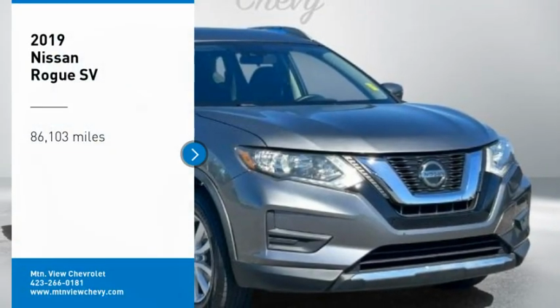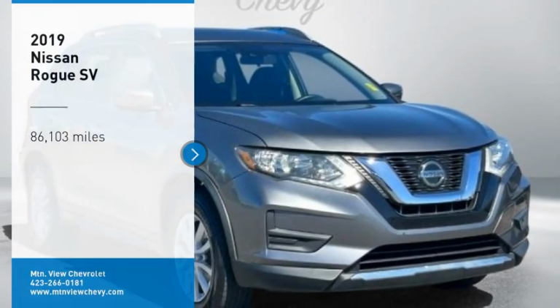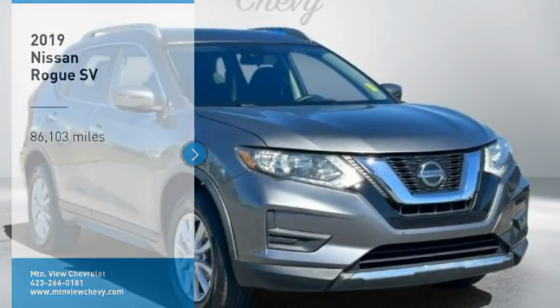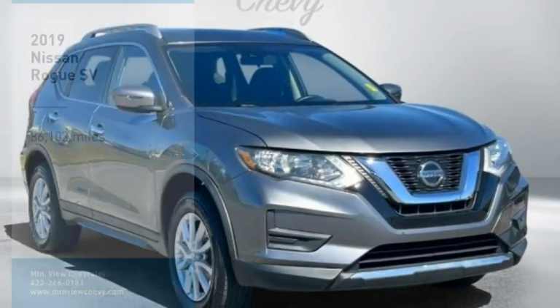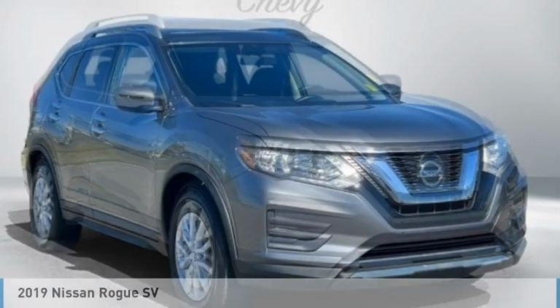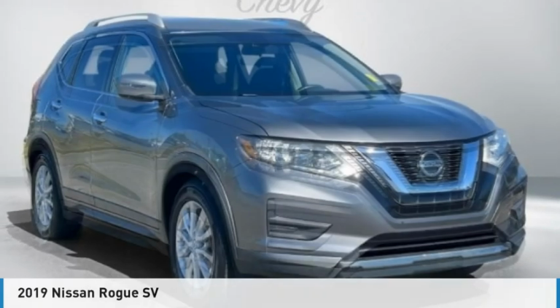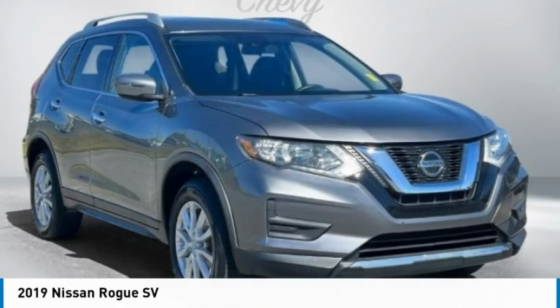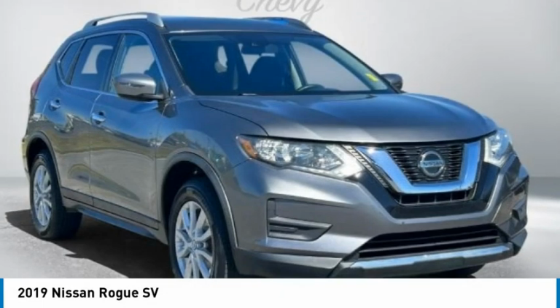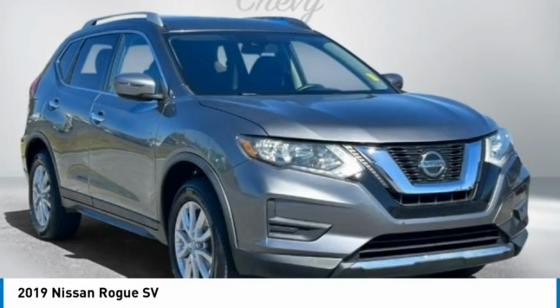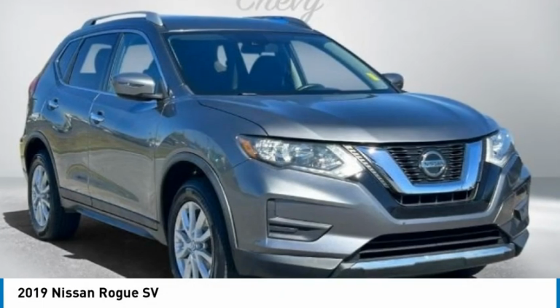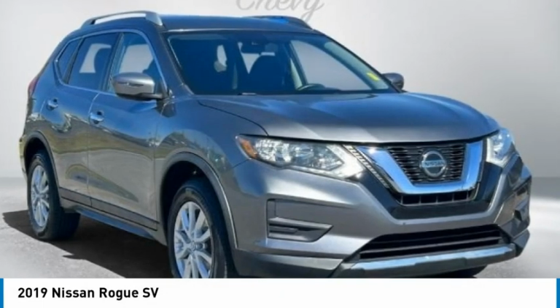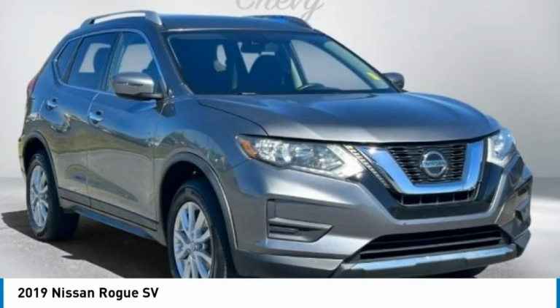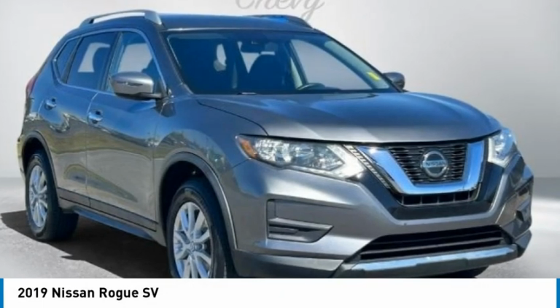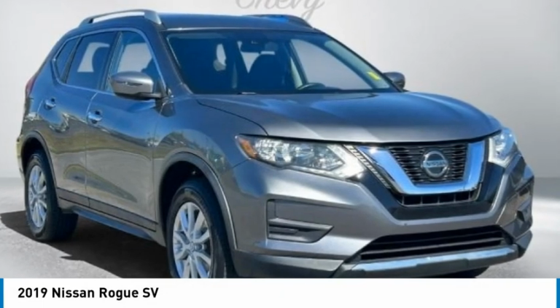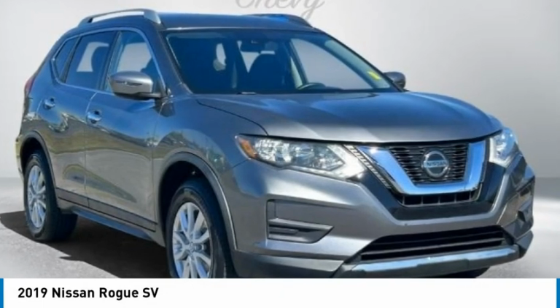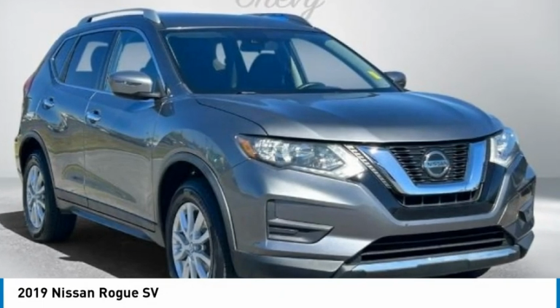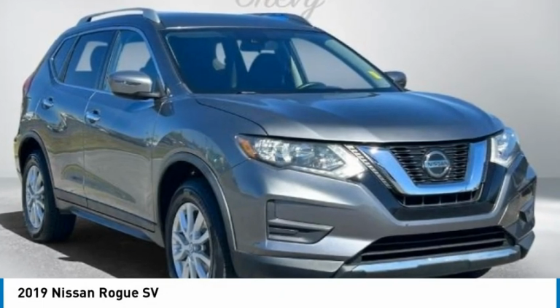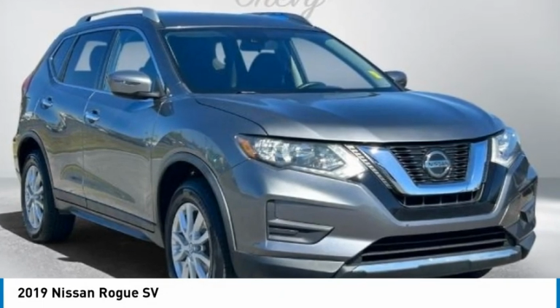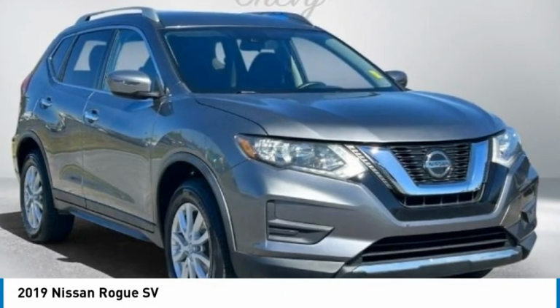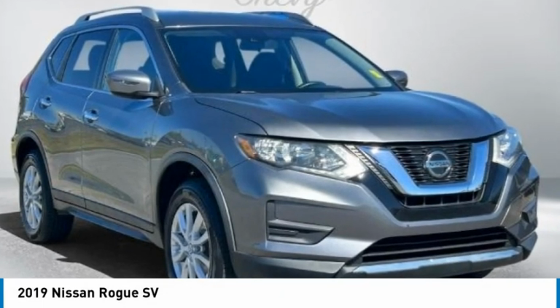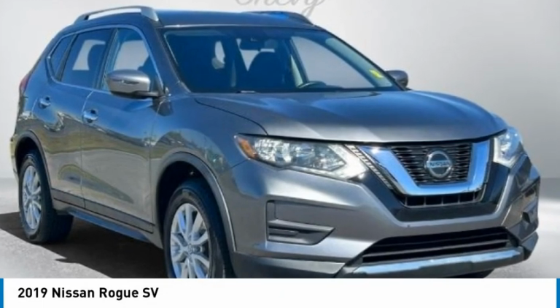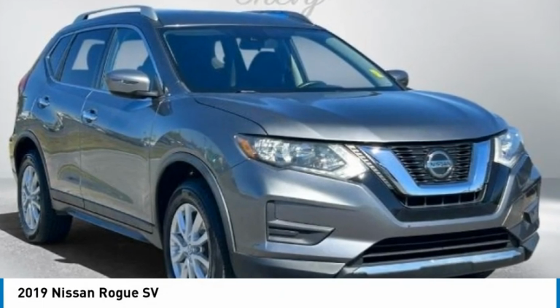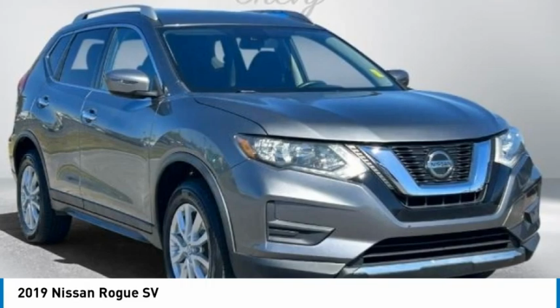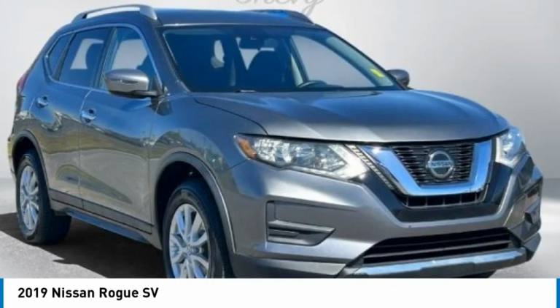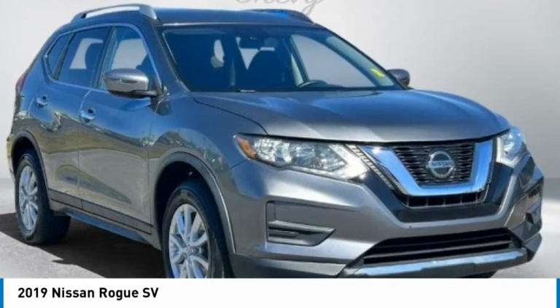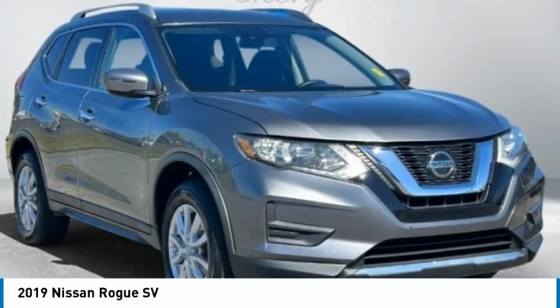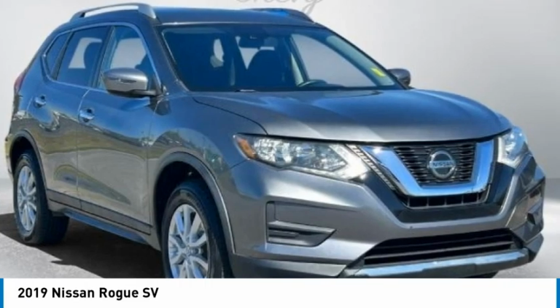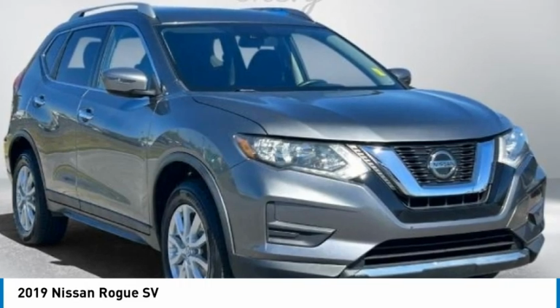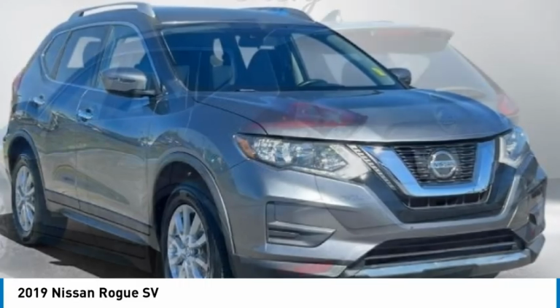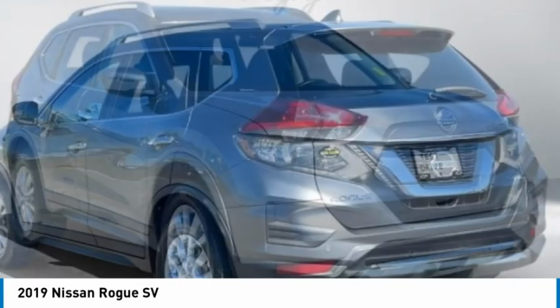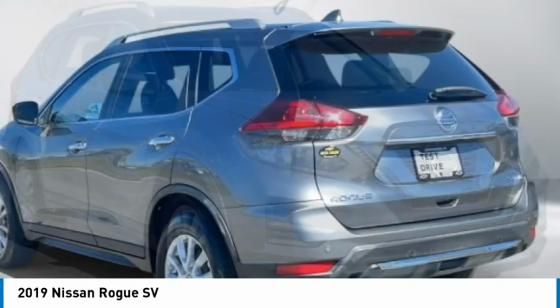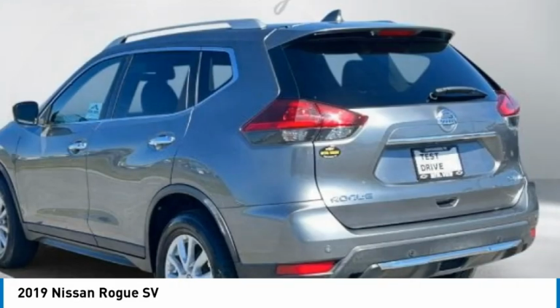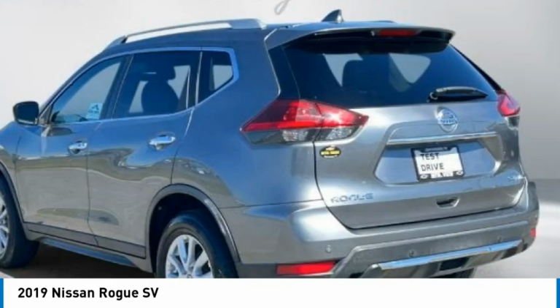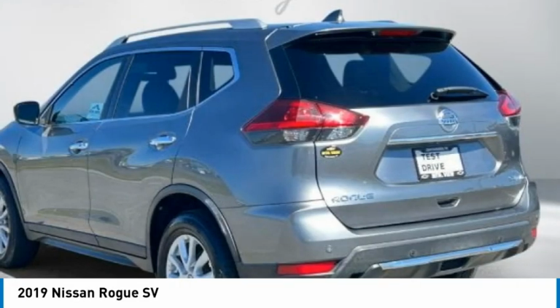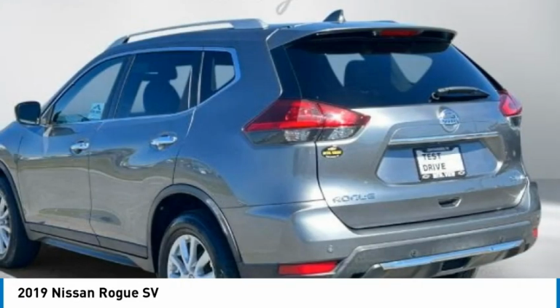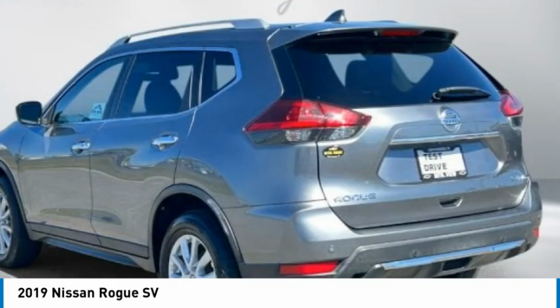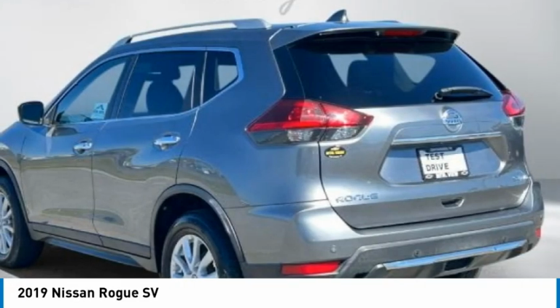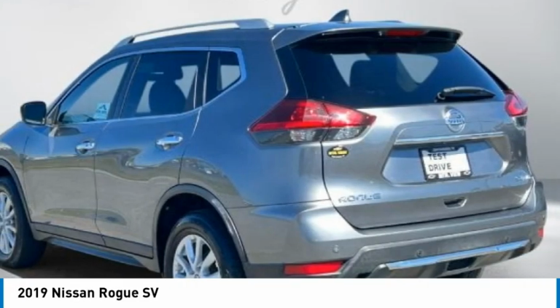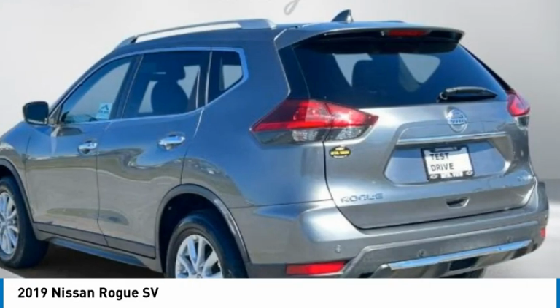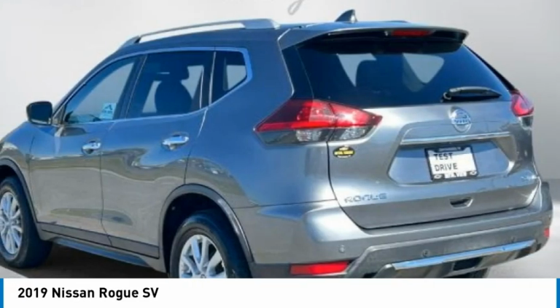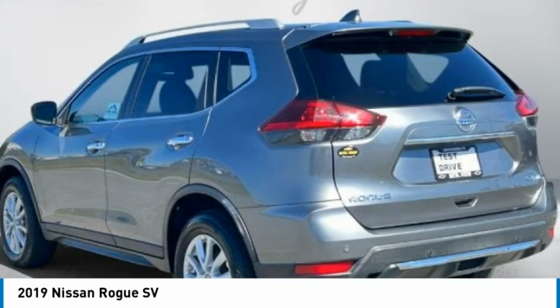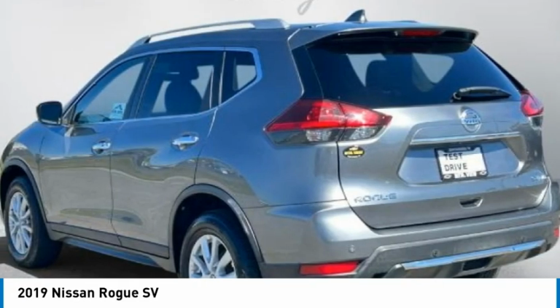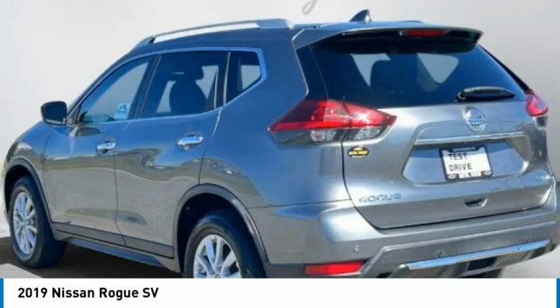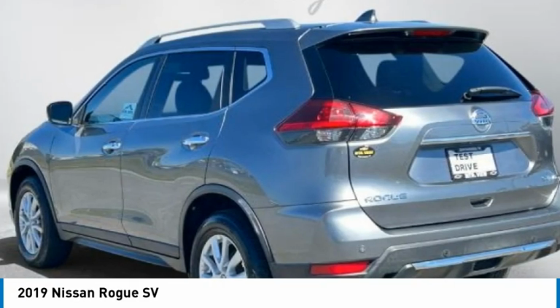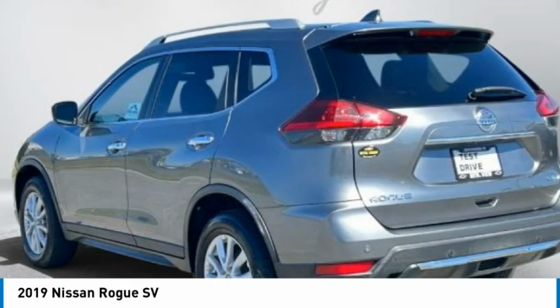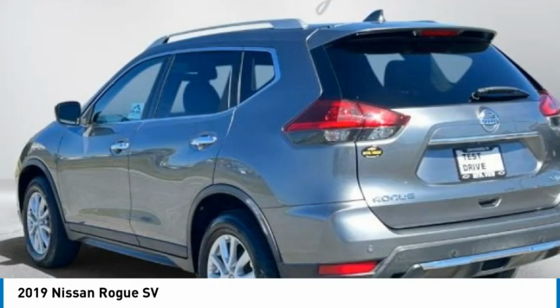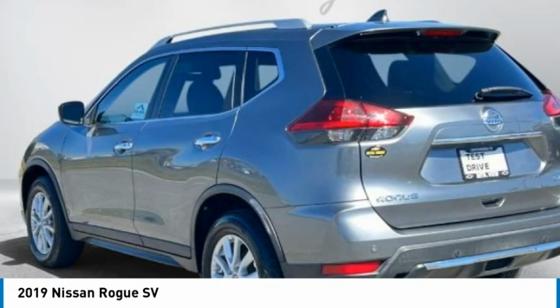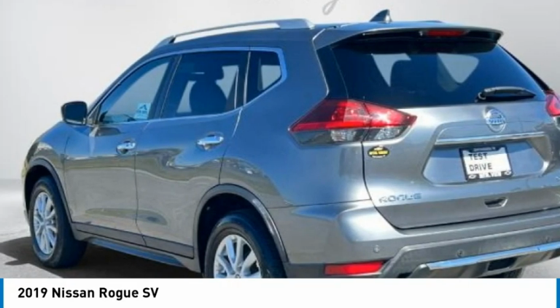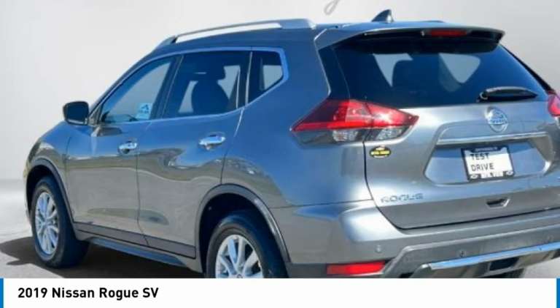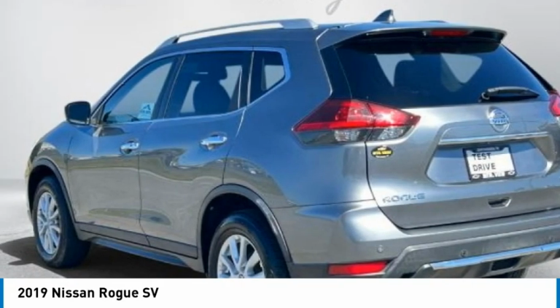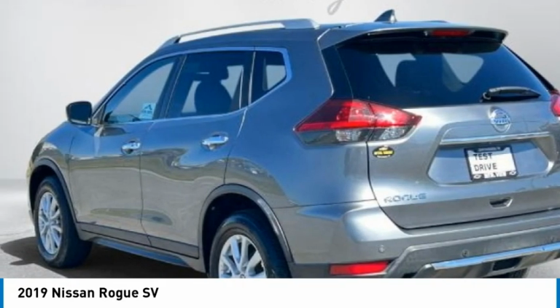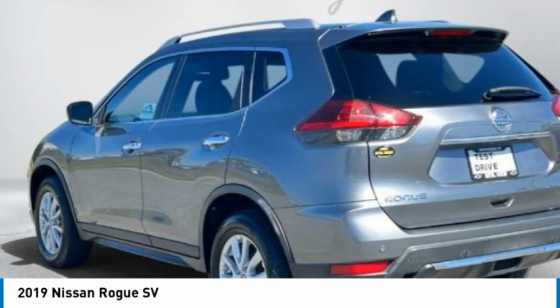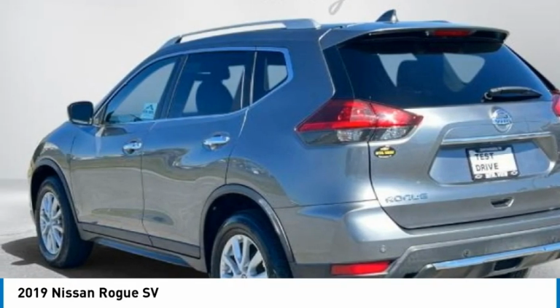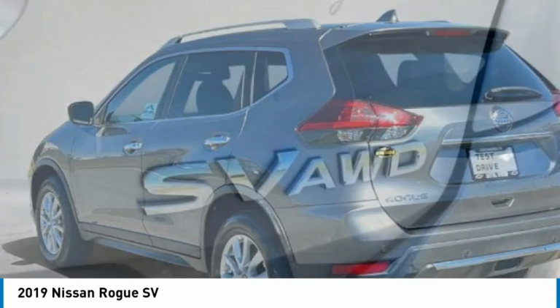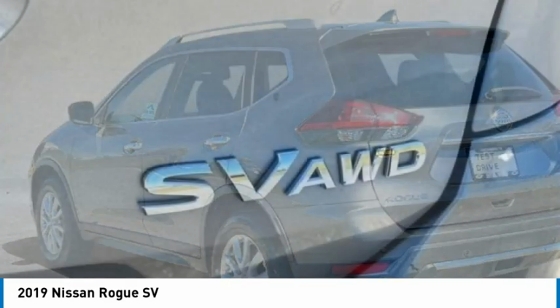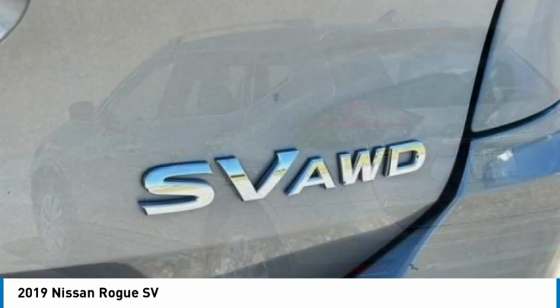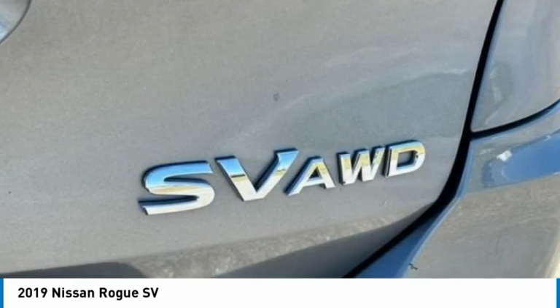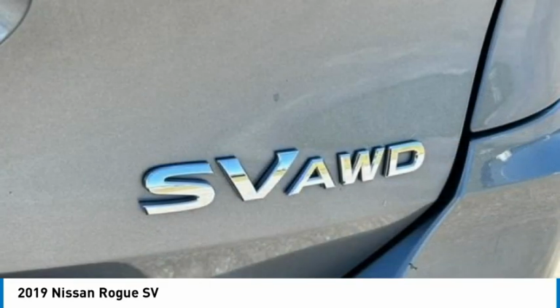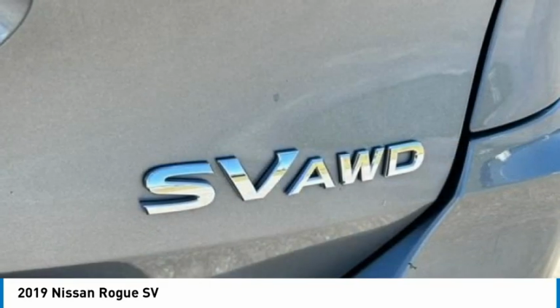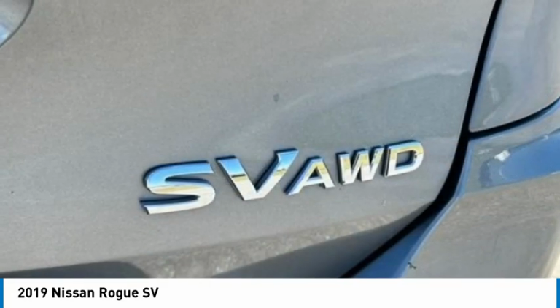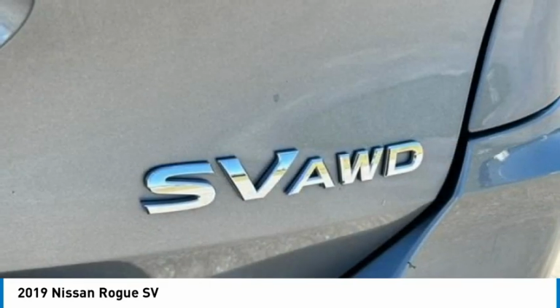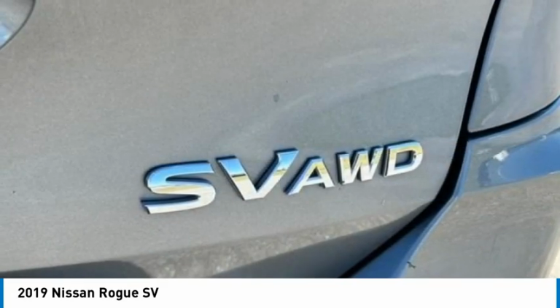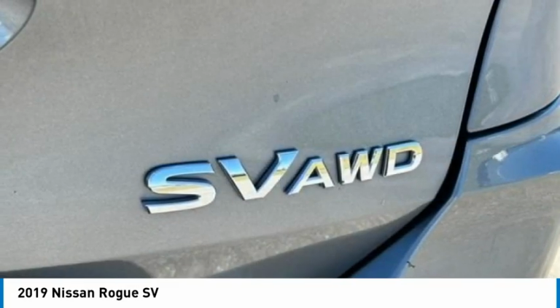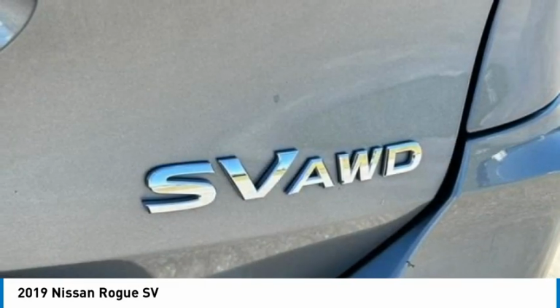Don't miss out on this 2019 Nissan Rogue SV. Today, come experience the sturdiness and dependability of a Nissan Rogue SV.